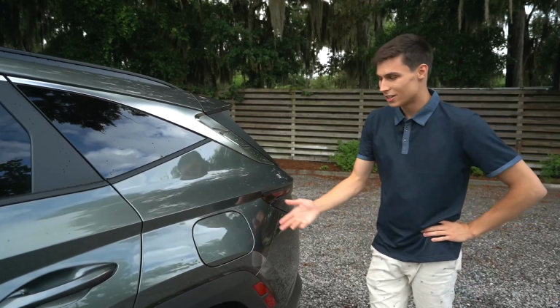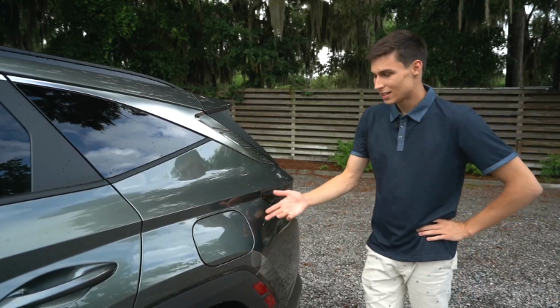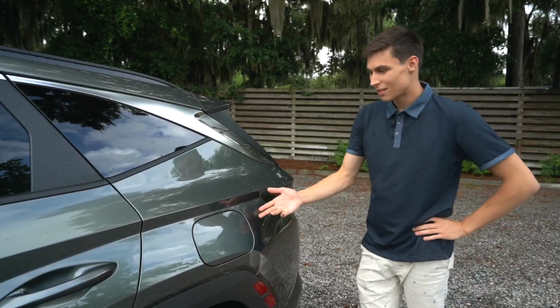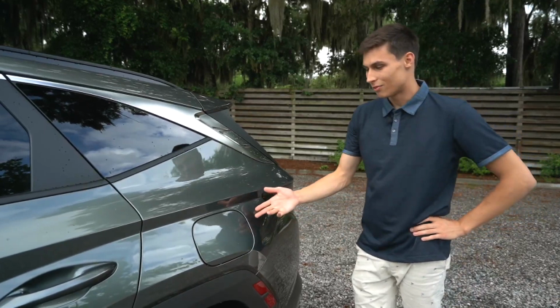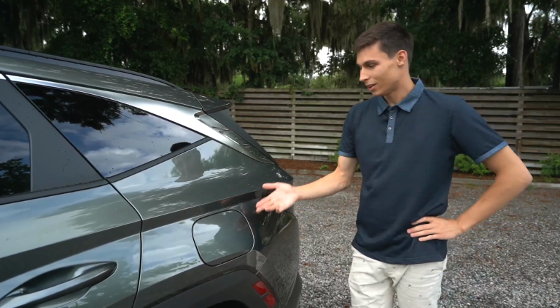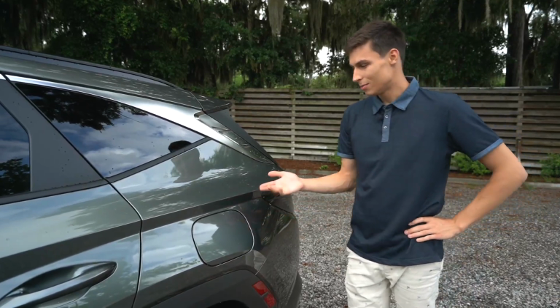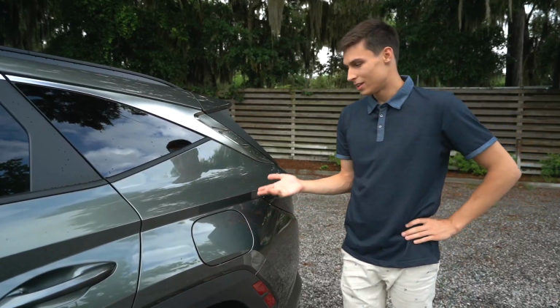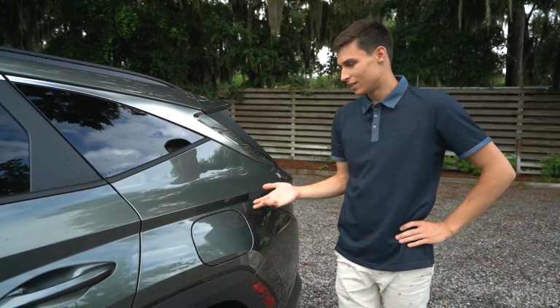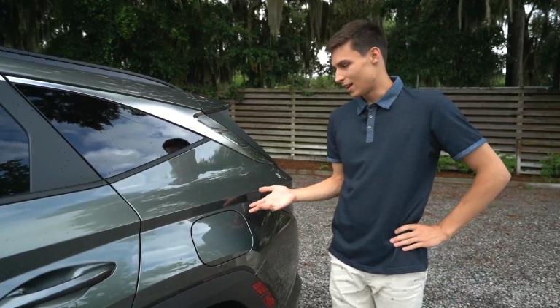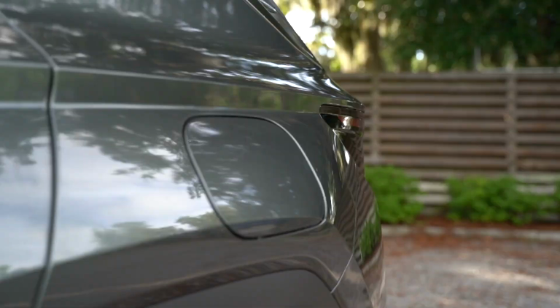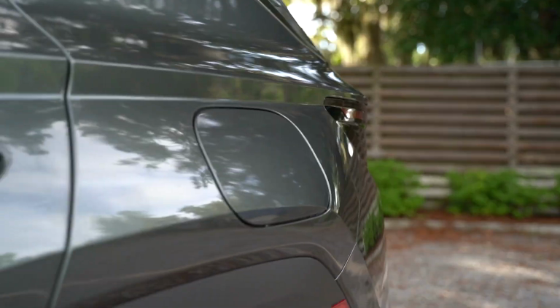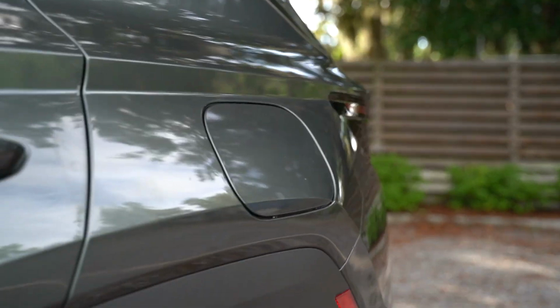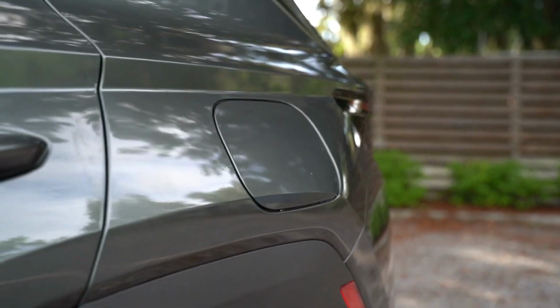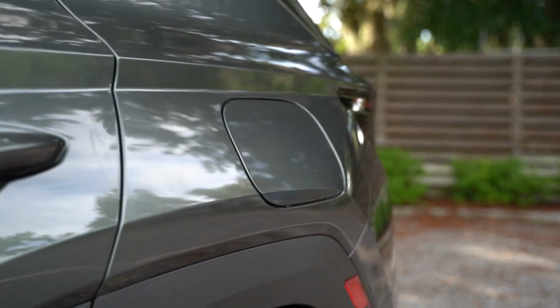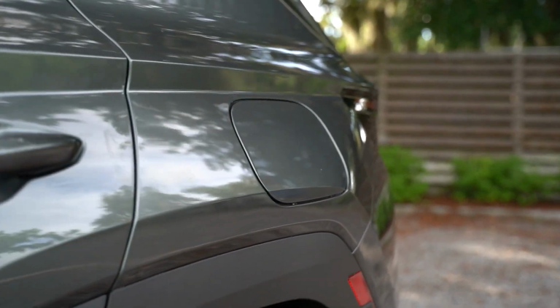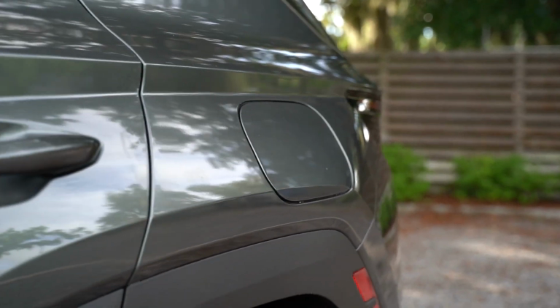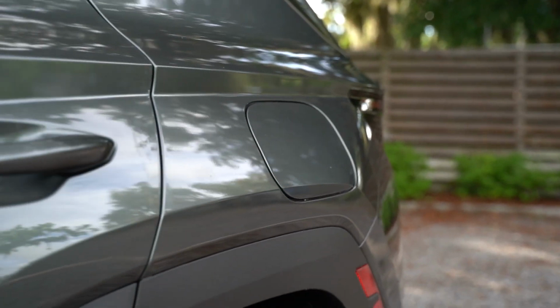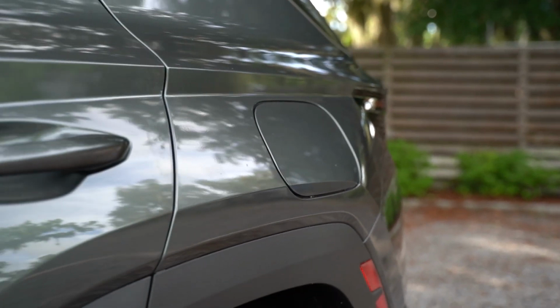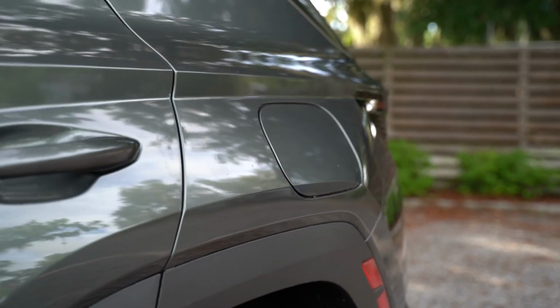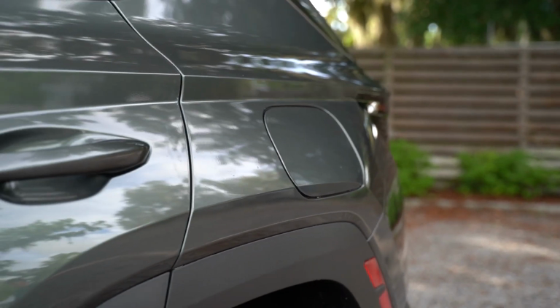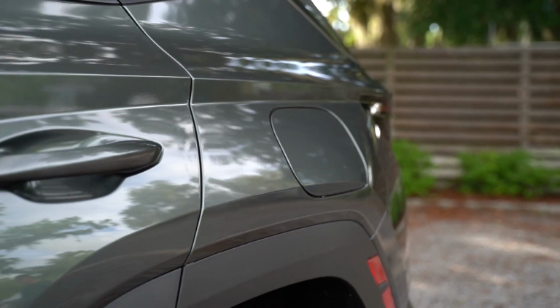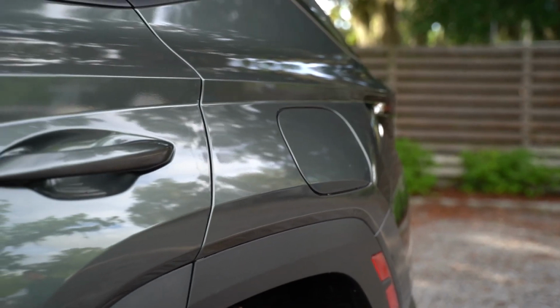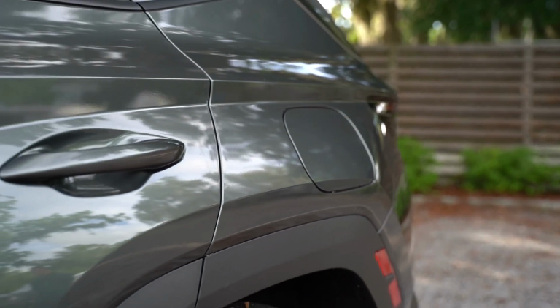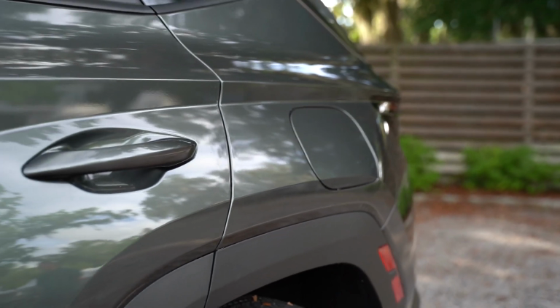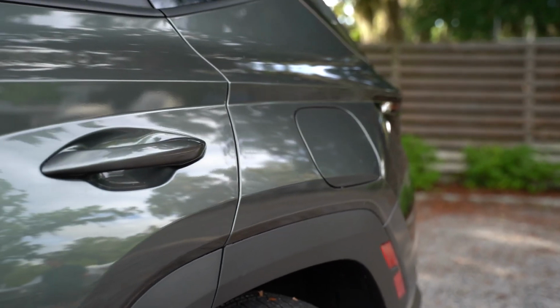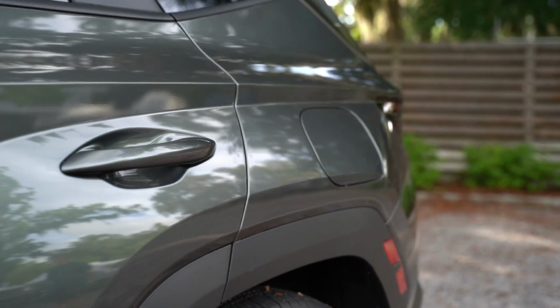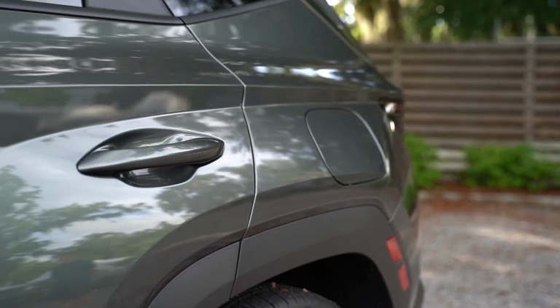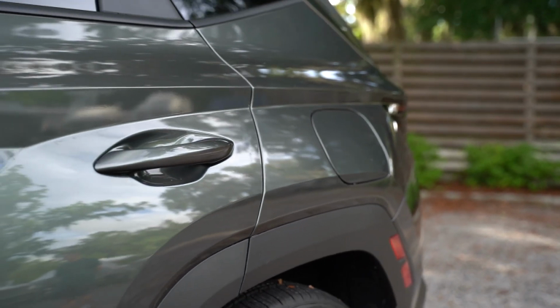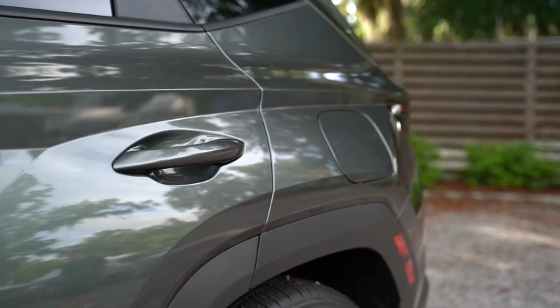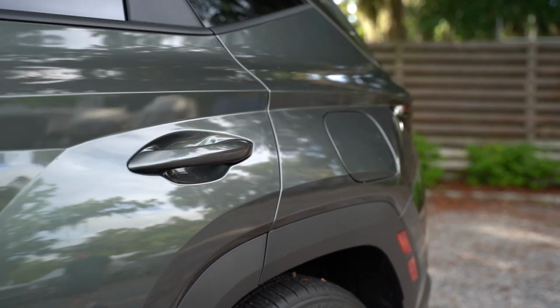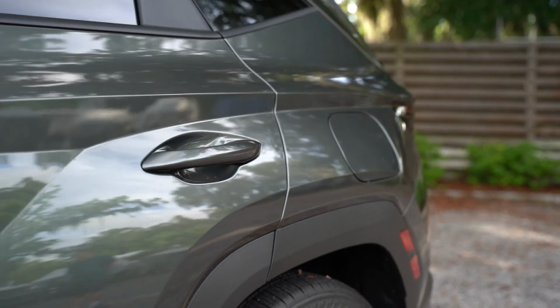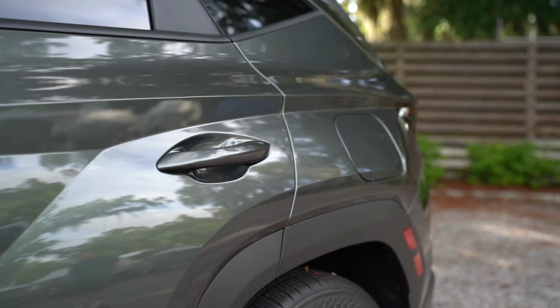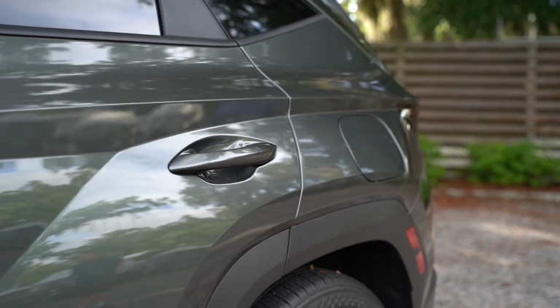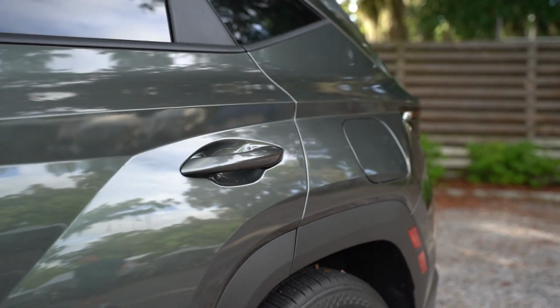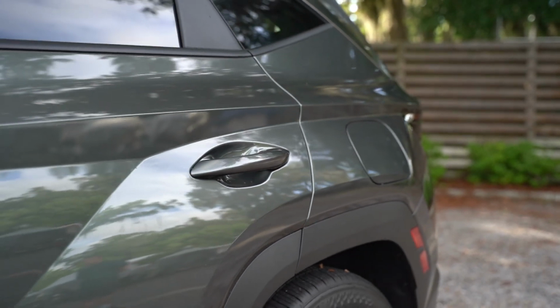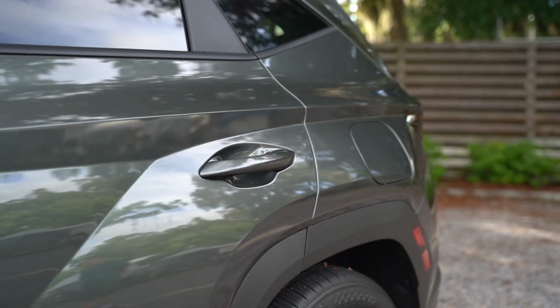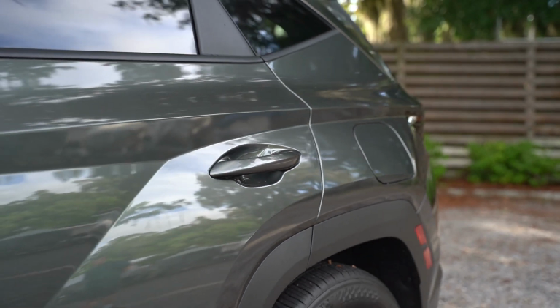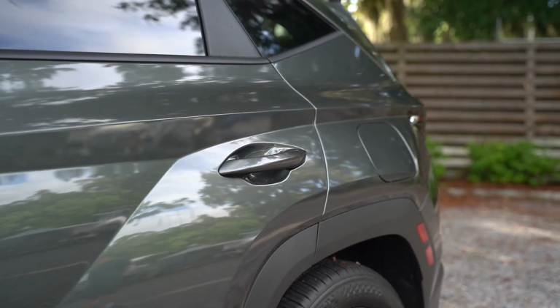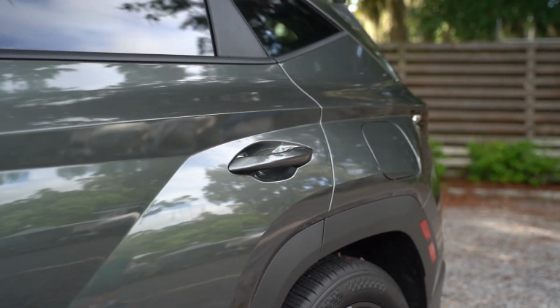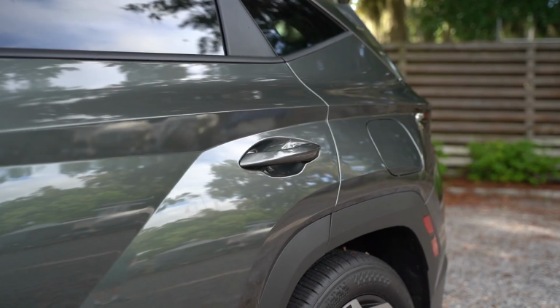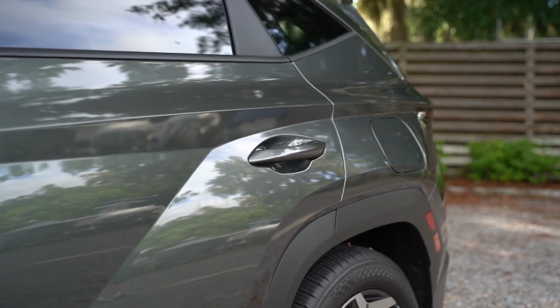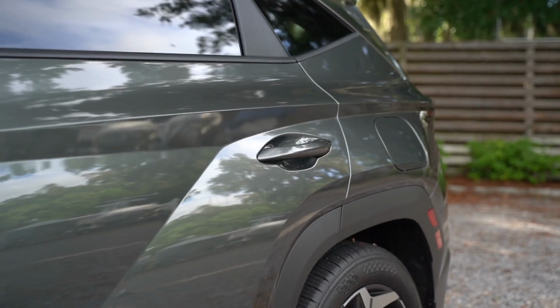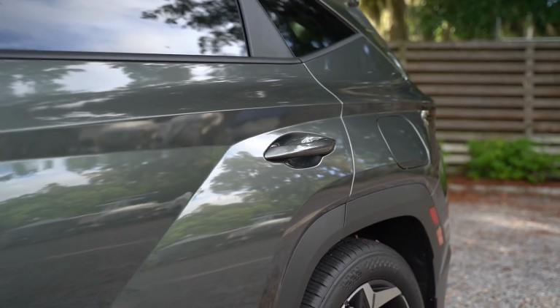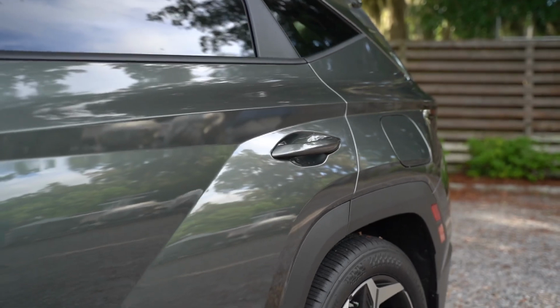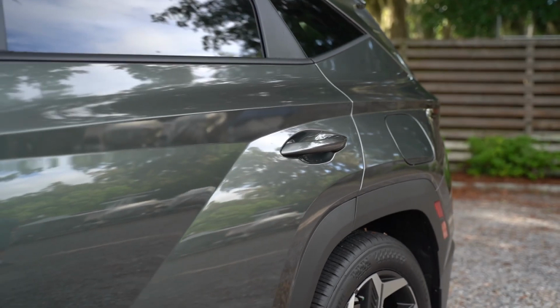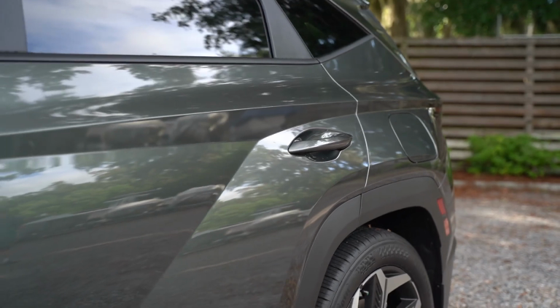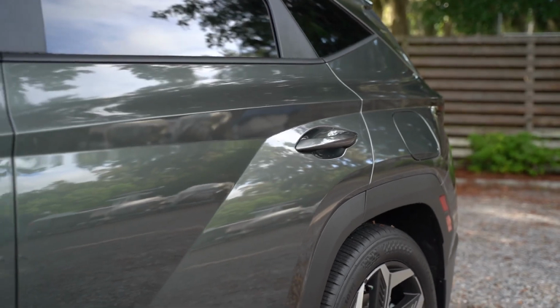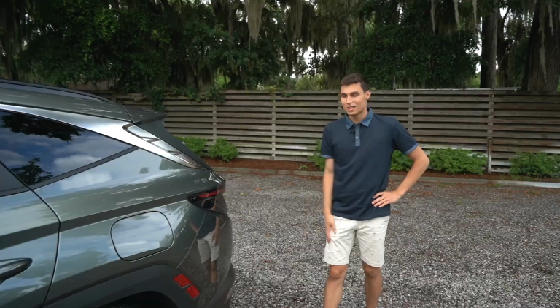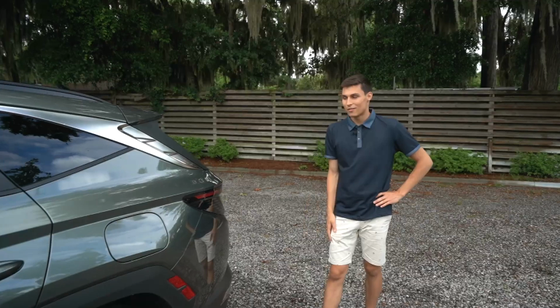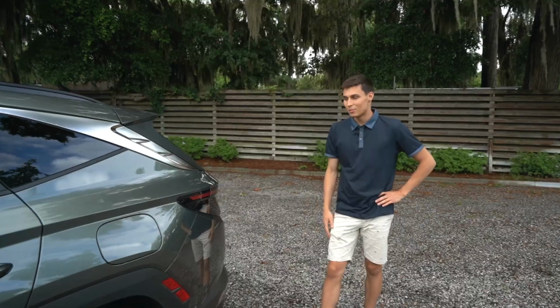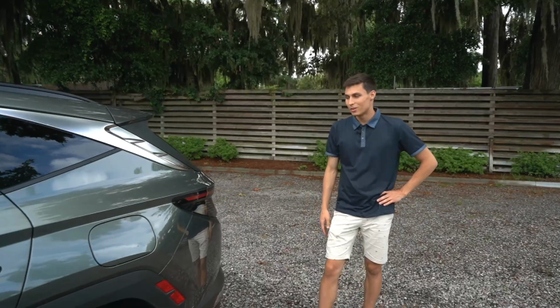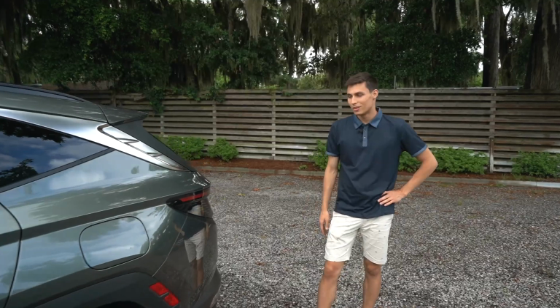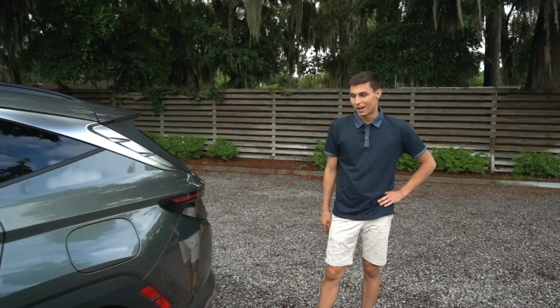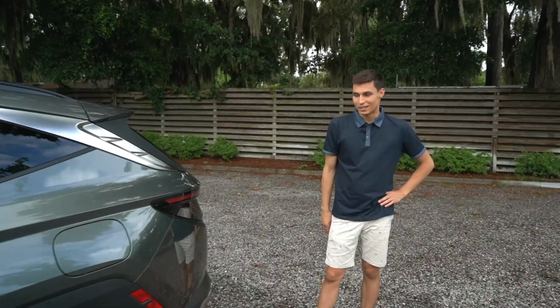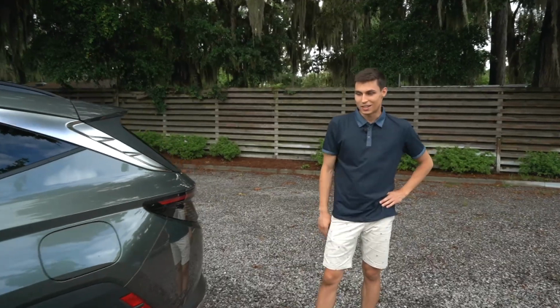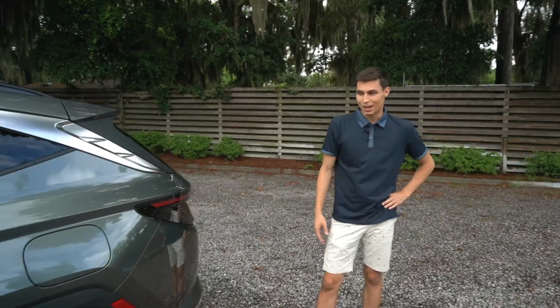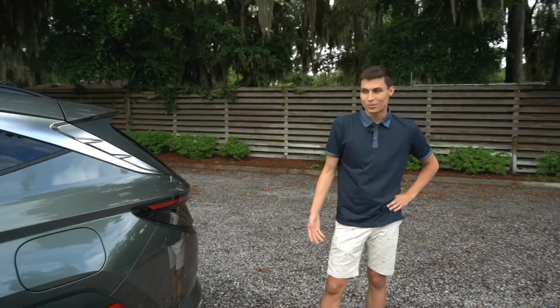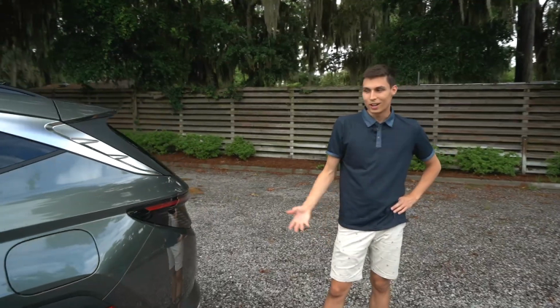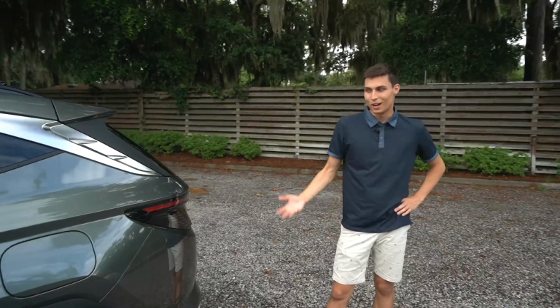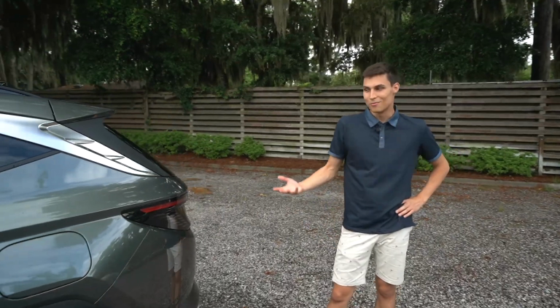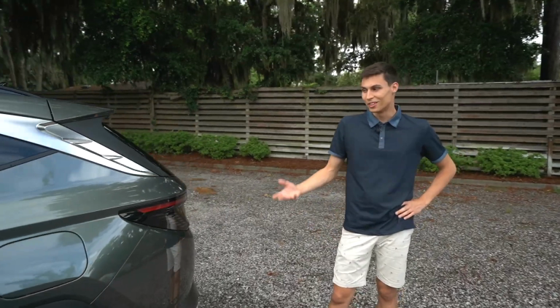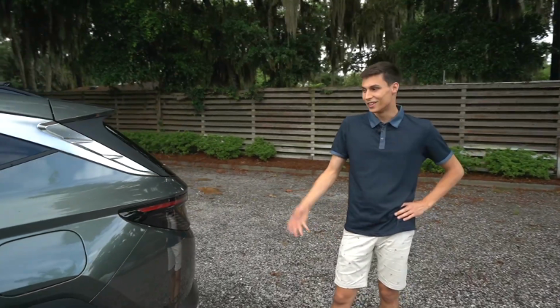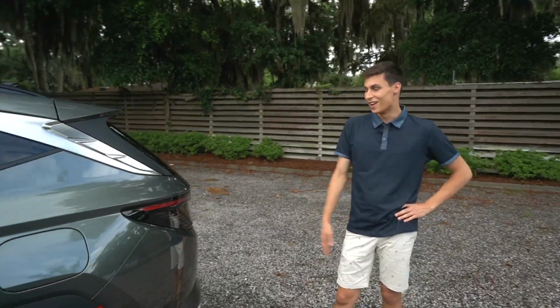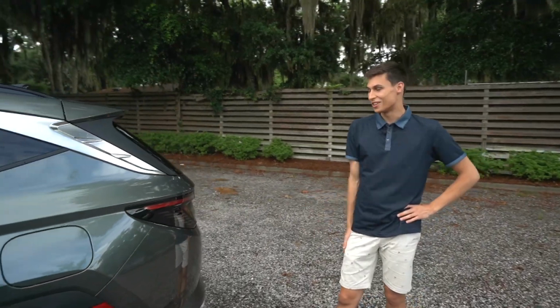Something I'm noticing — these newer cars just have really big gas caps, which is kind of weird. Let me know in the comments why all these new cars have bigger gas caps, because I'm really not sure.